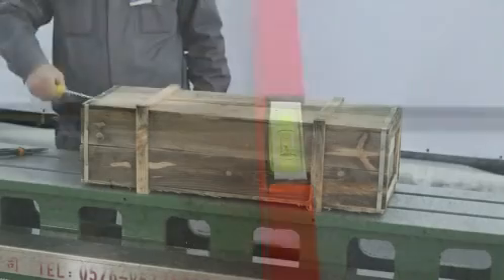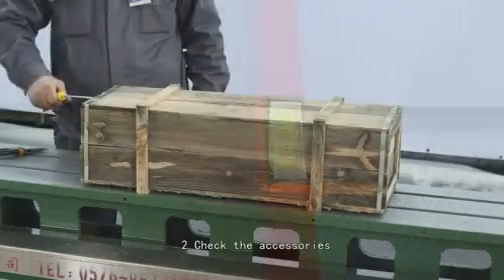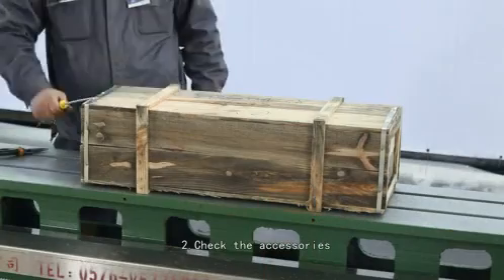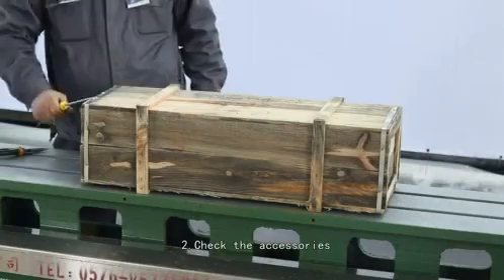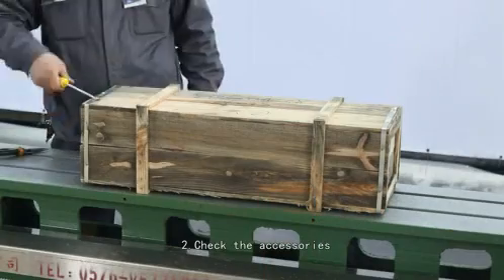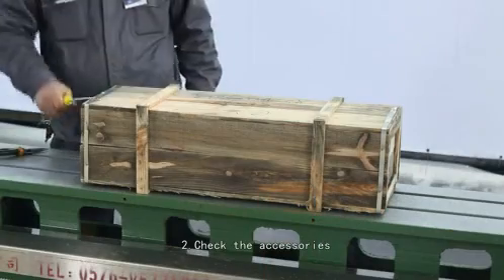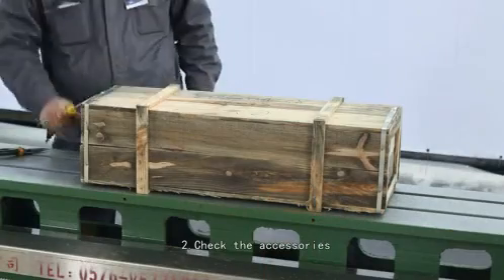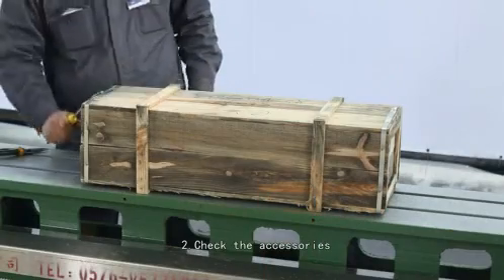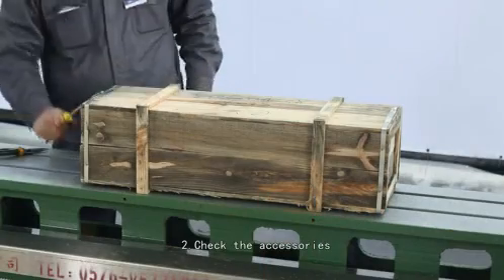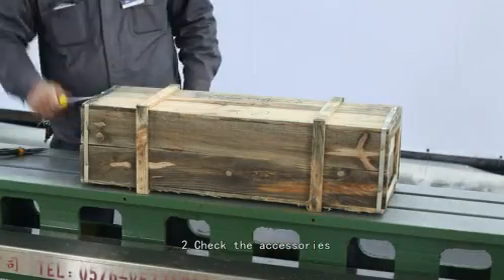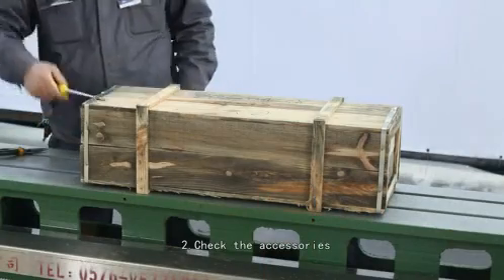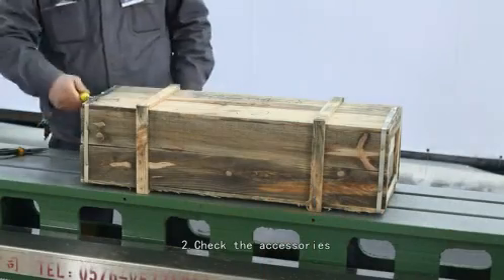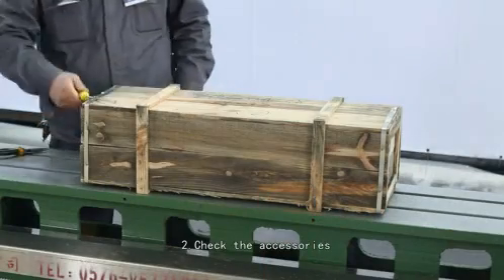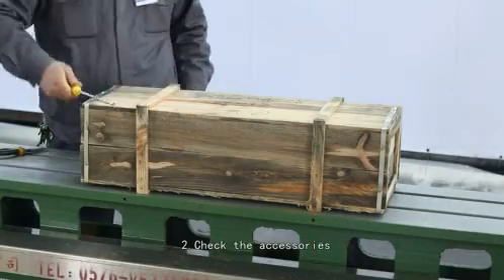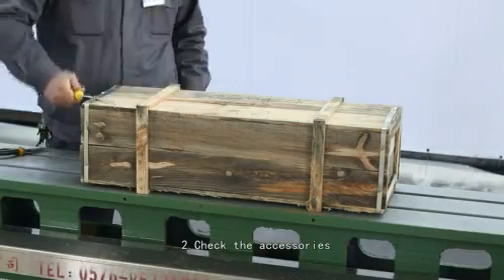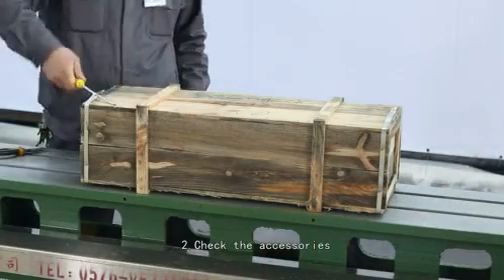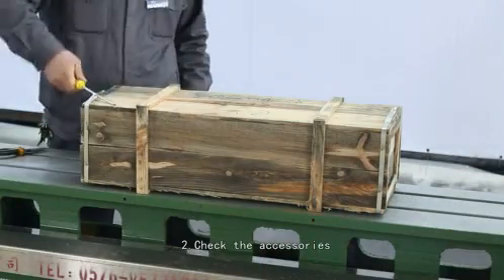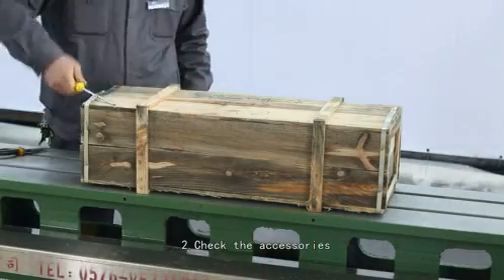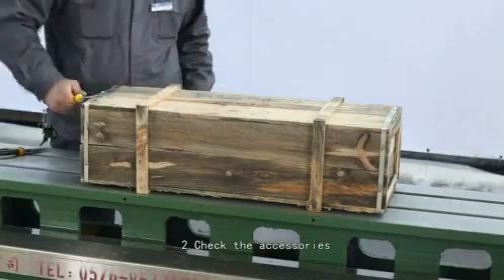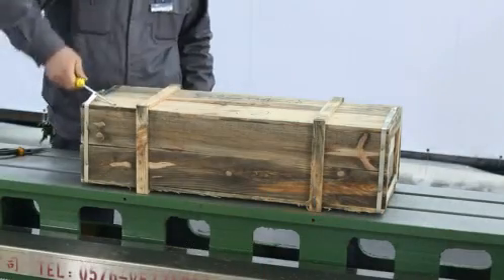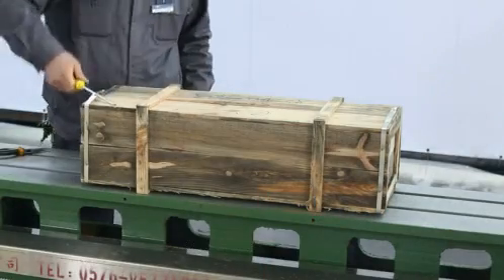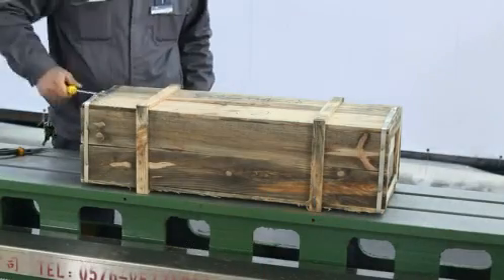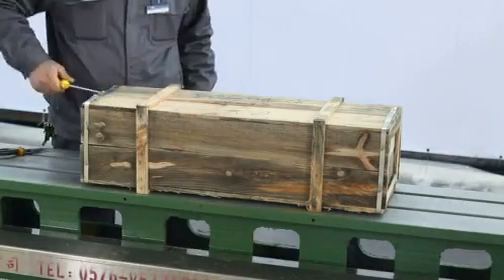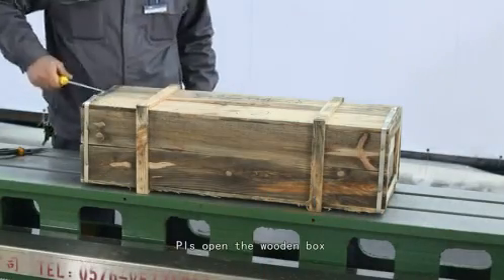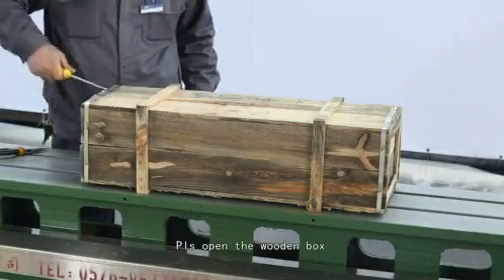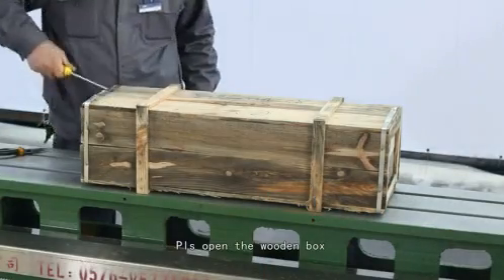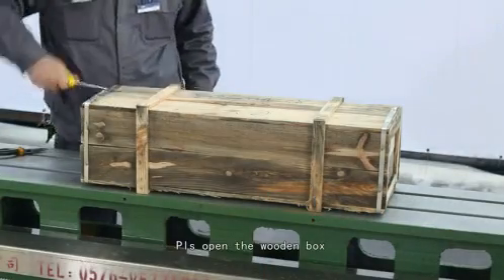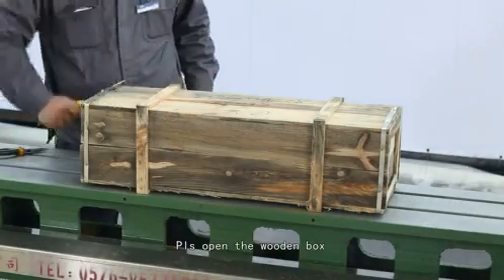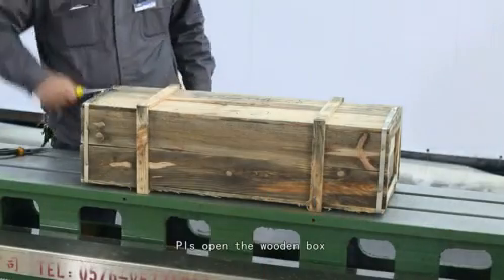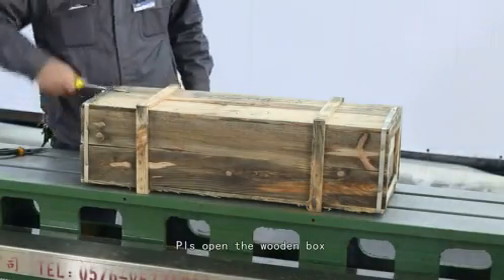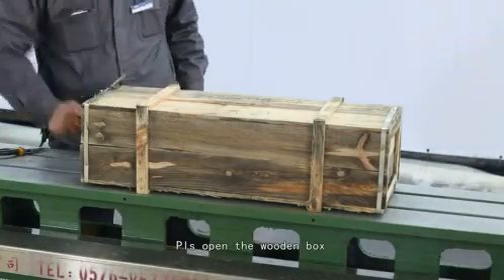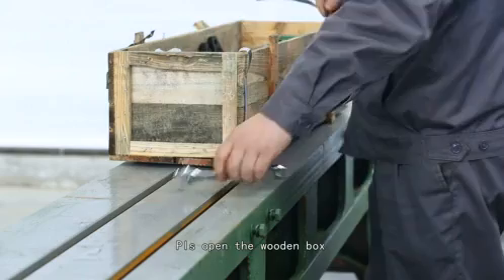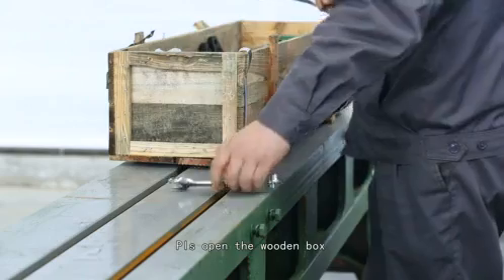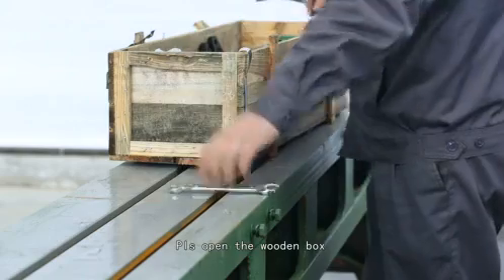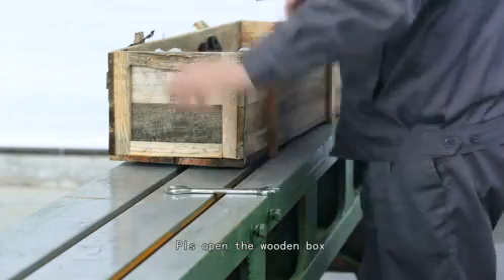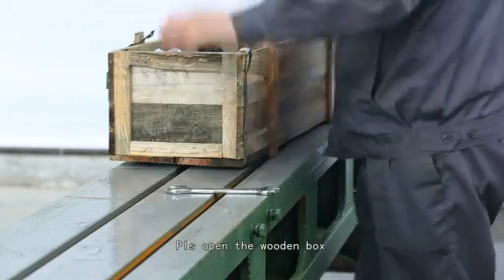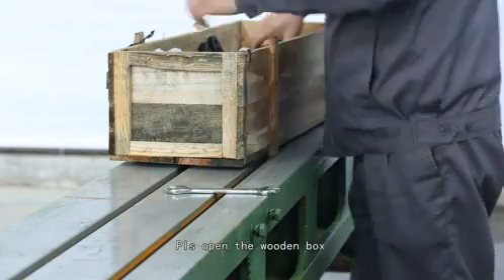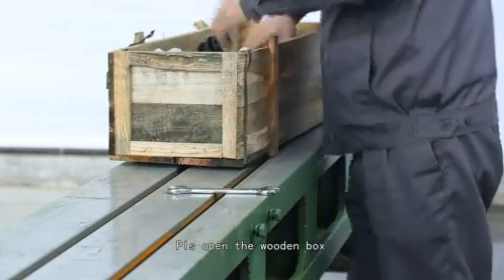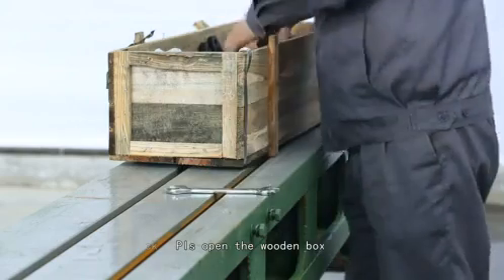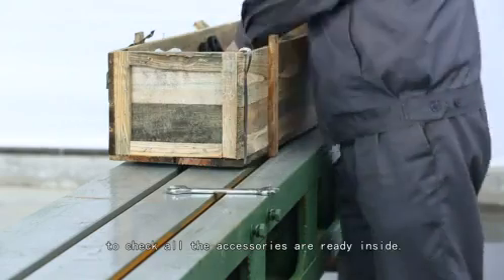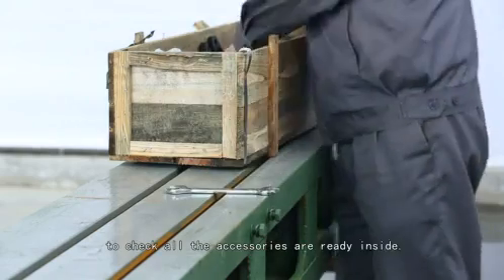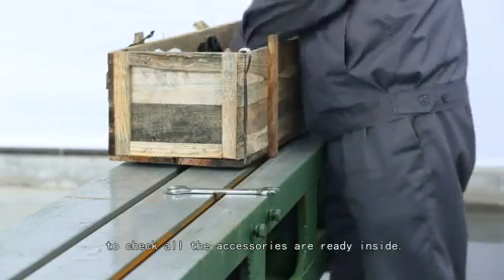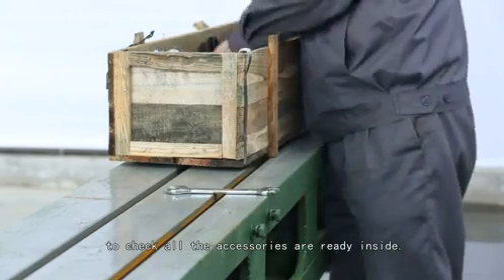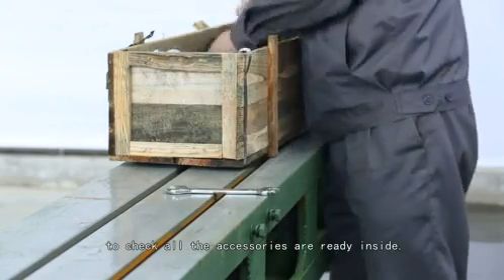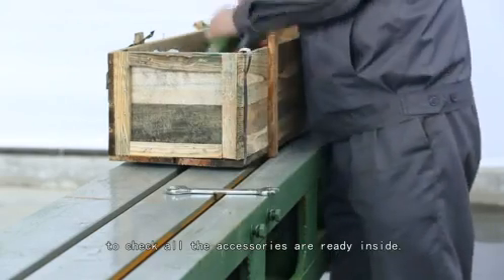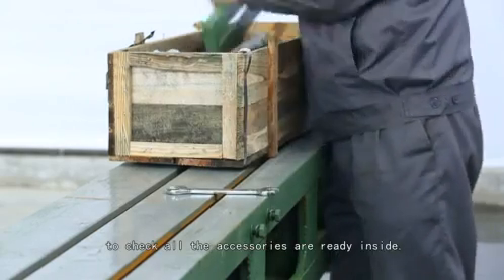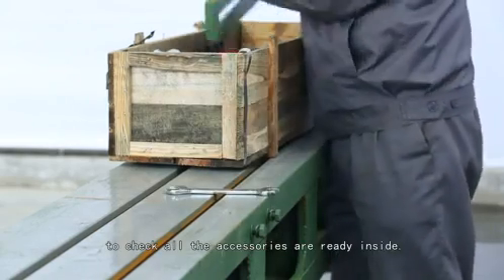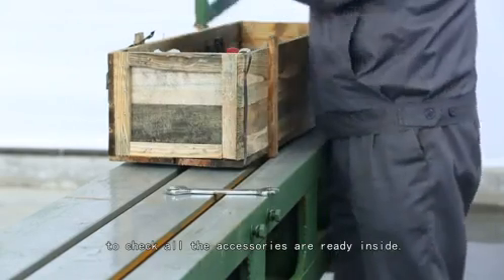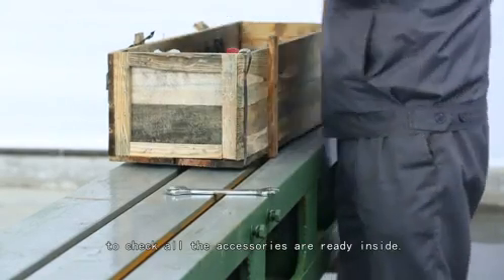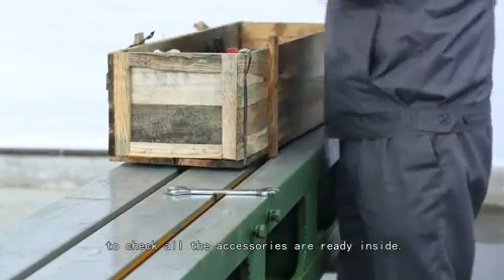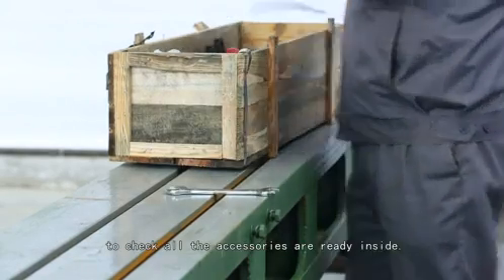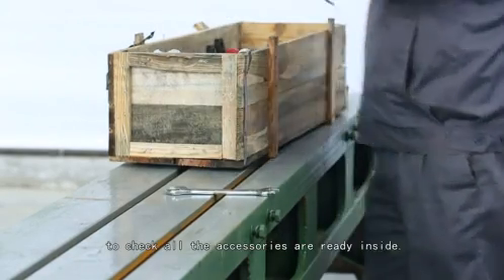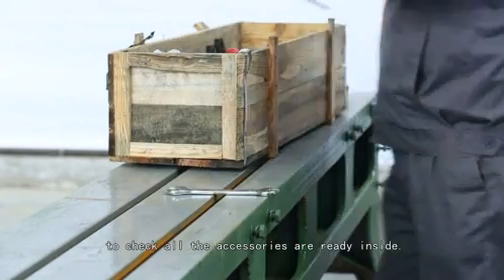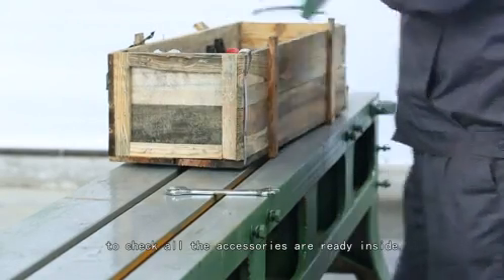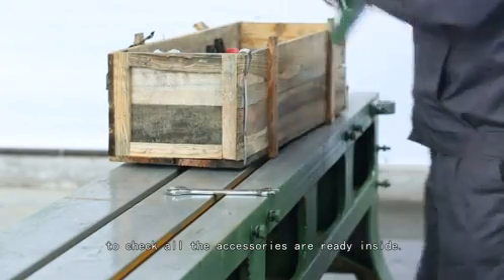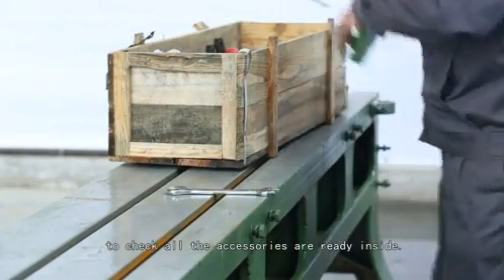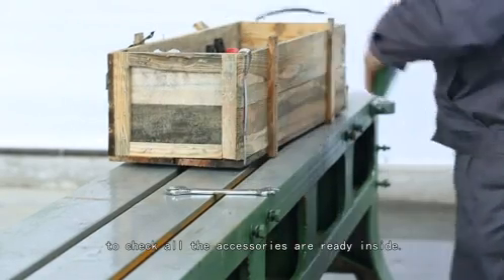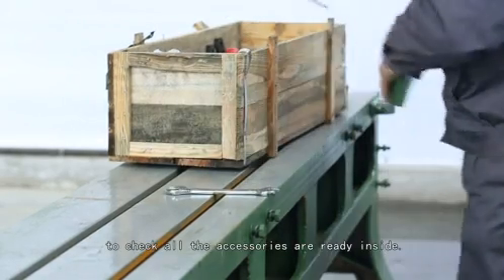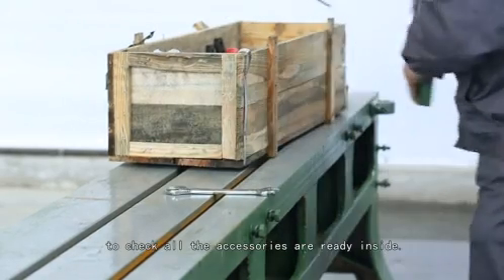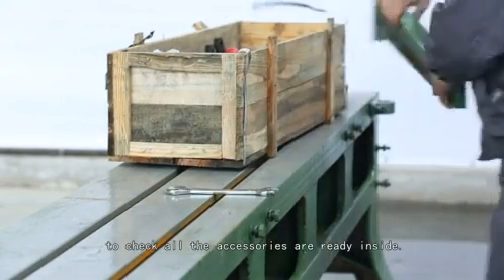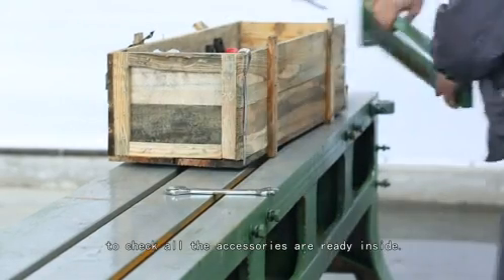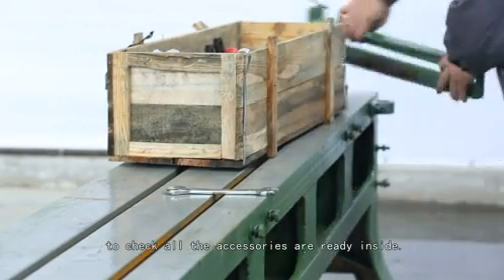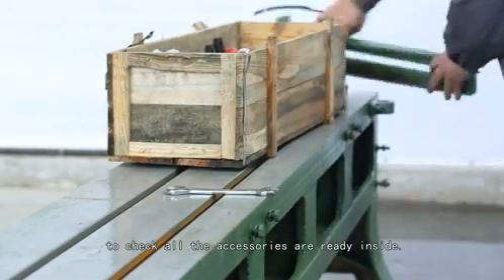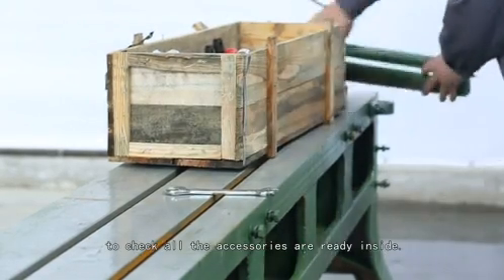Step 2: Check the accessories. Please open the wooden box to check all the accessories already inside.